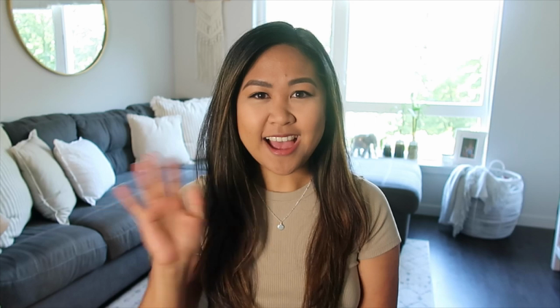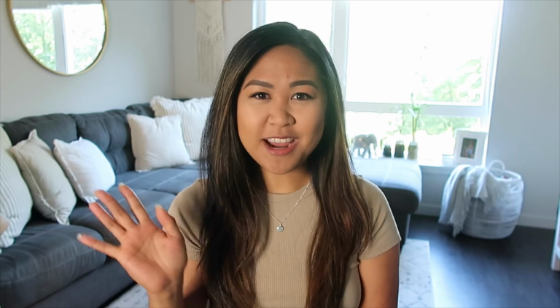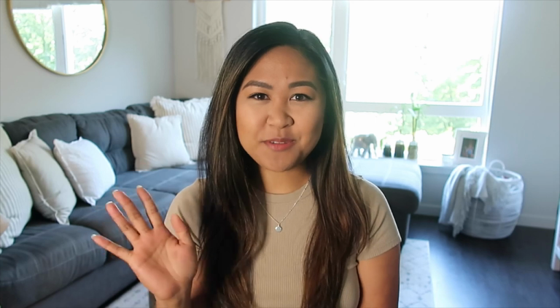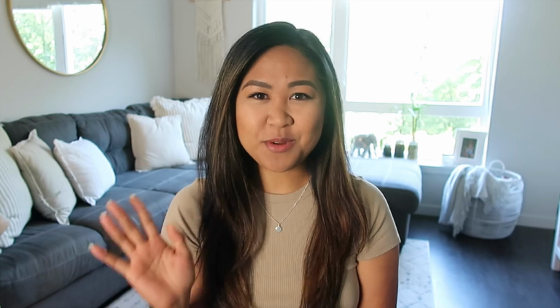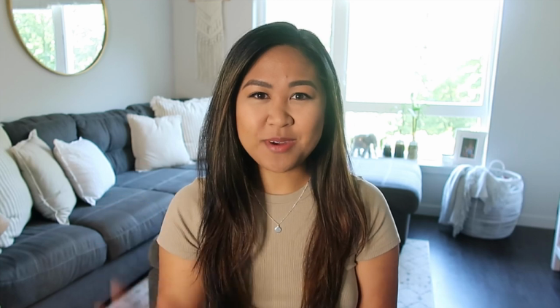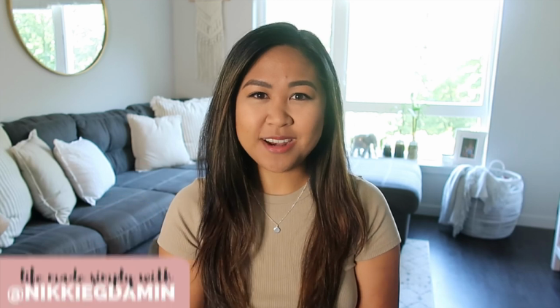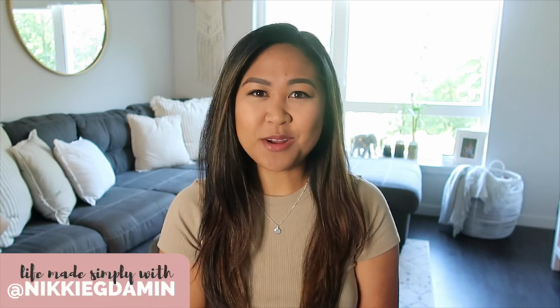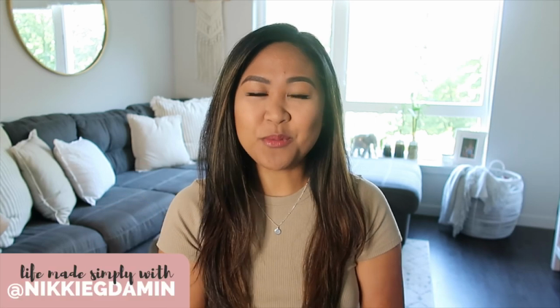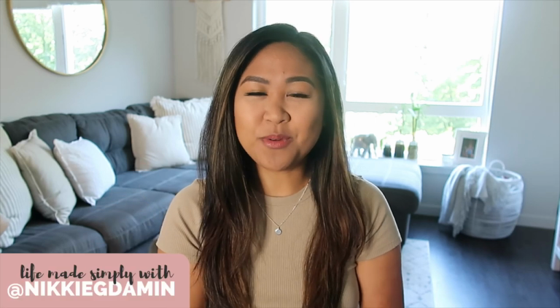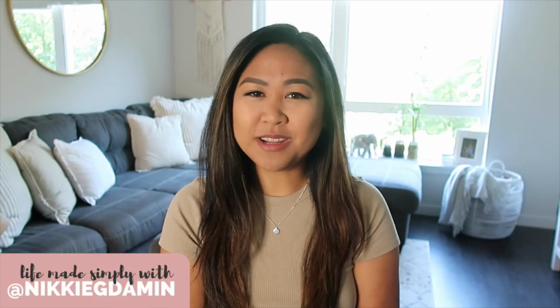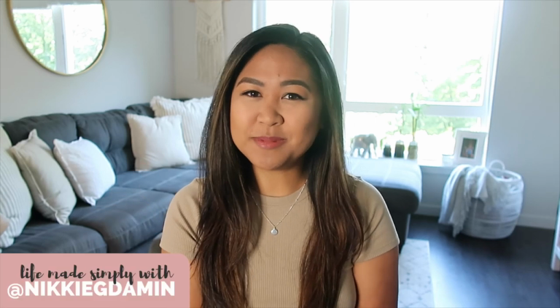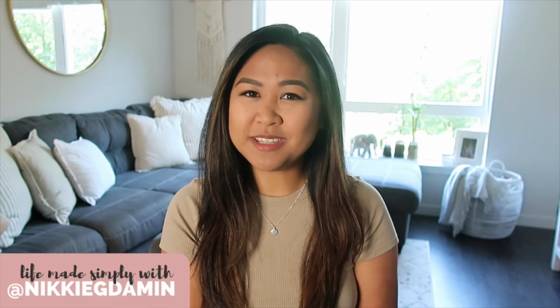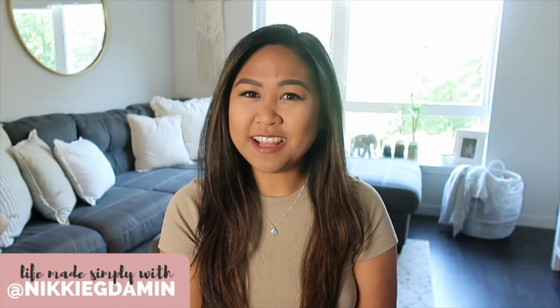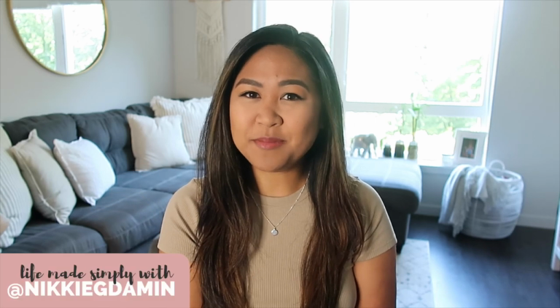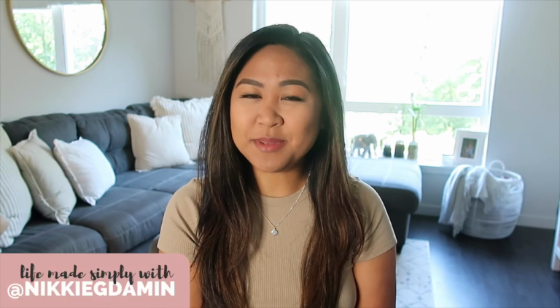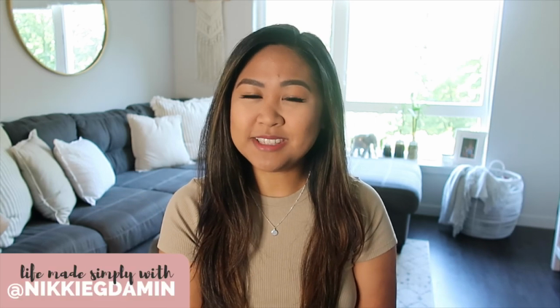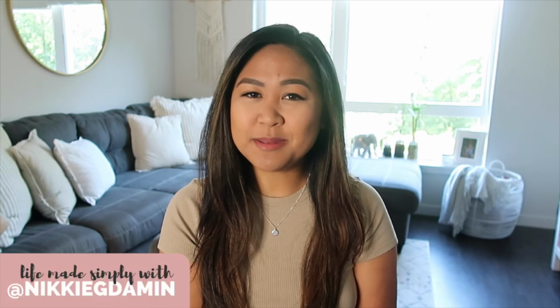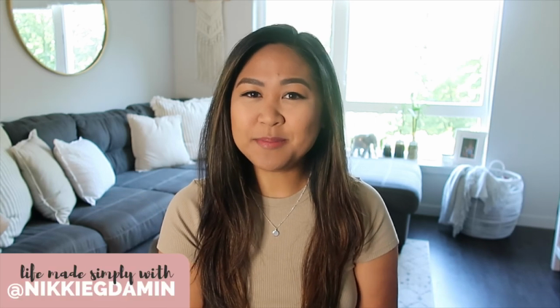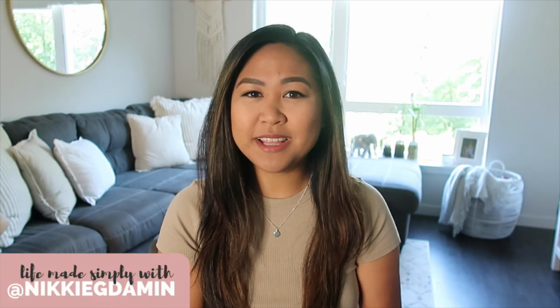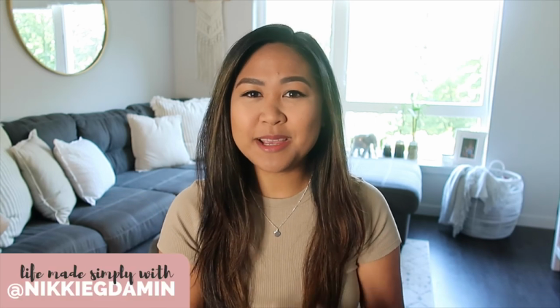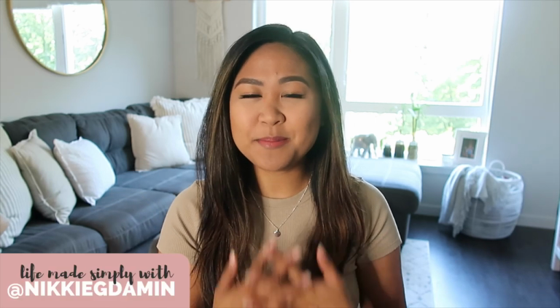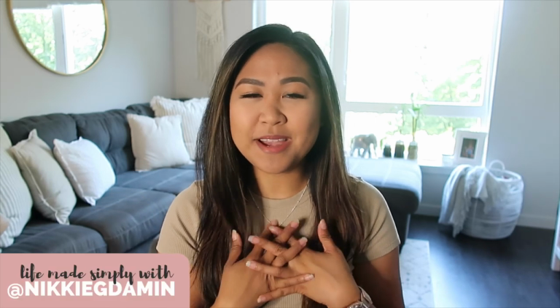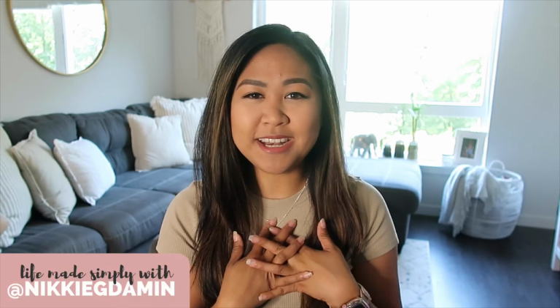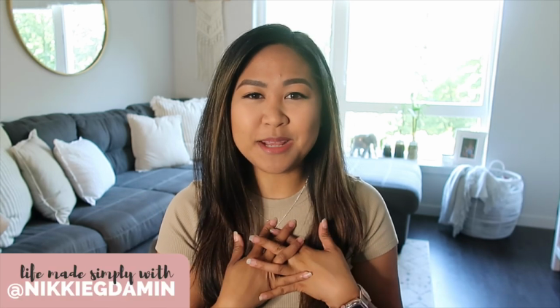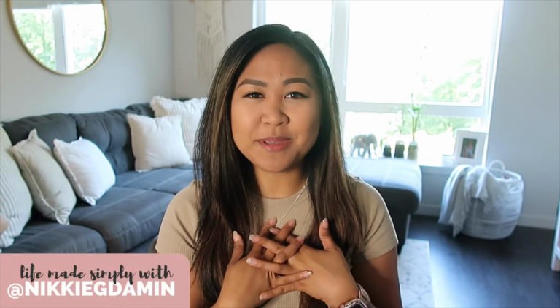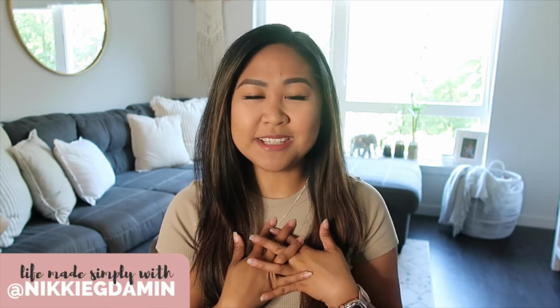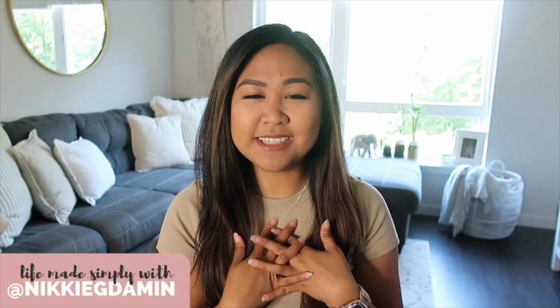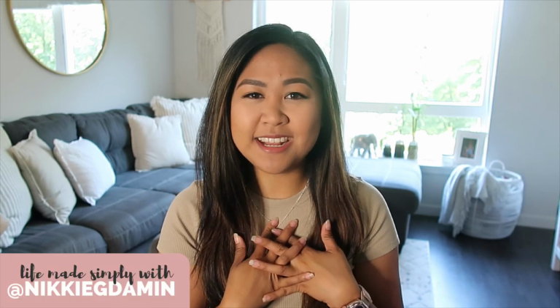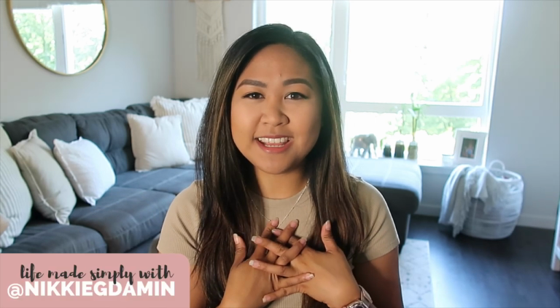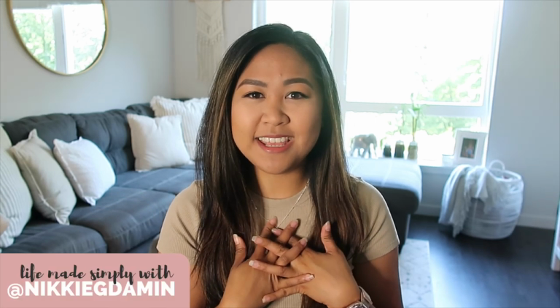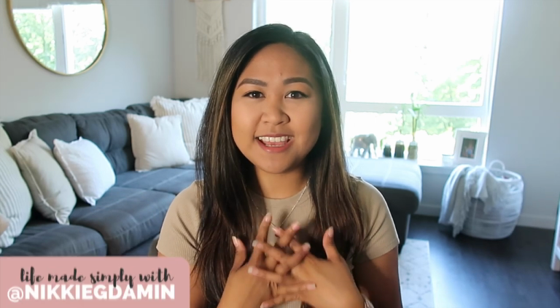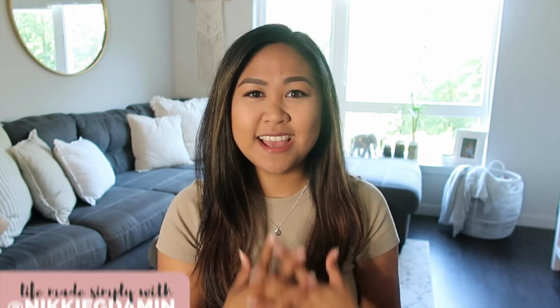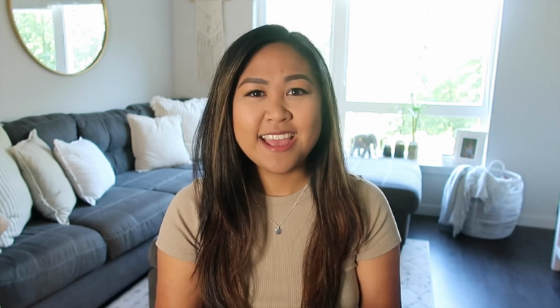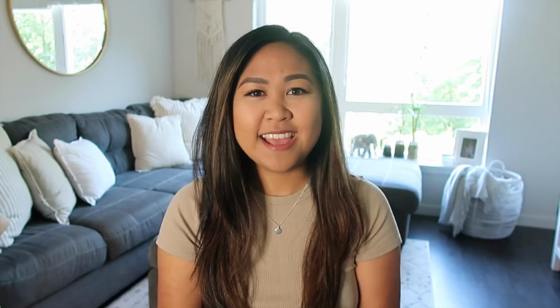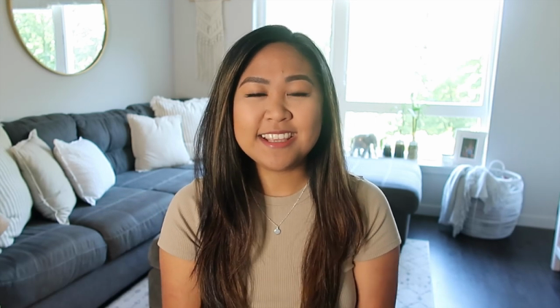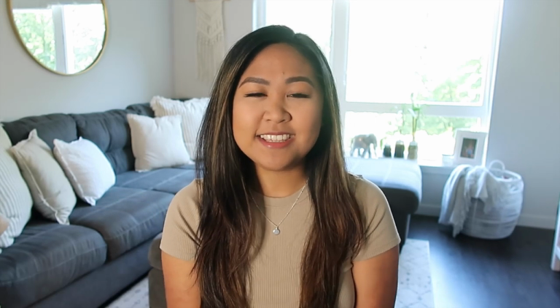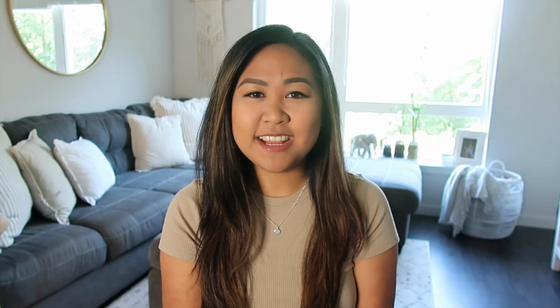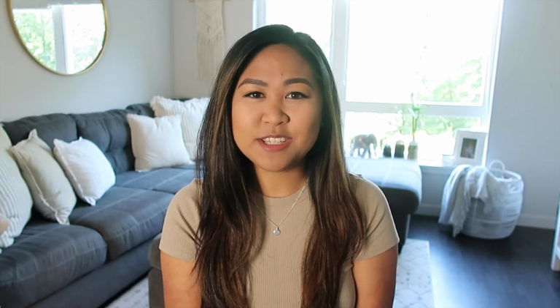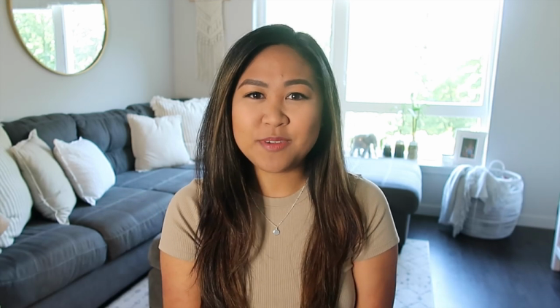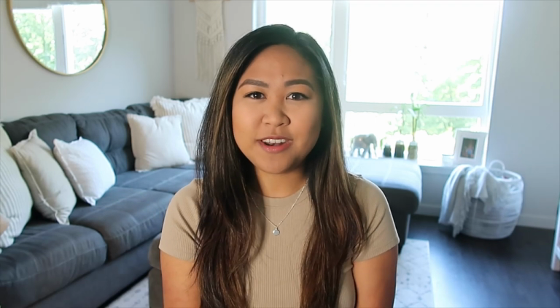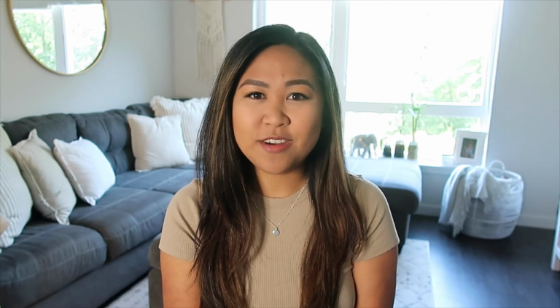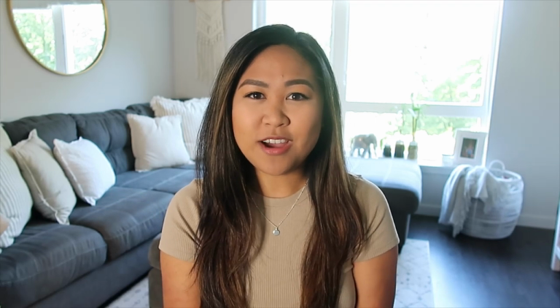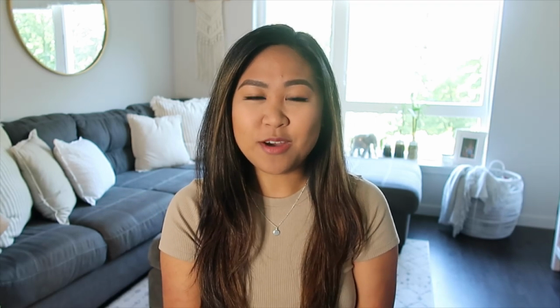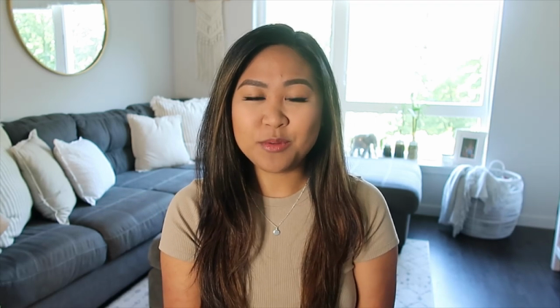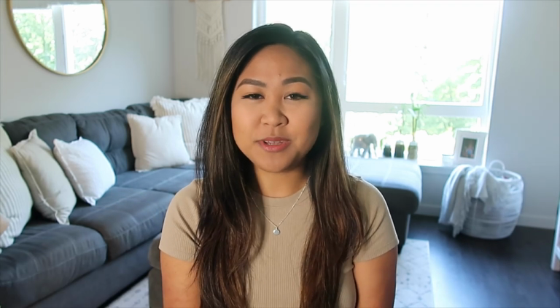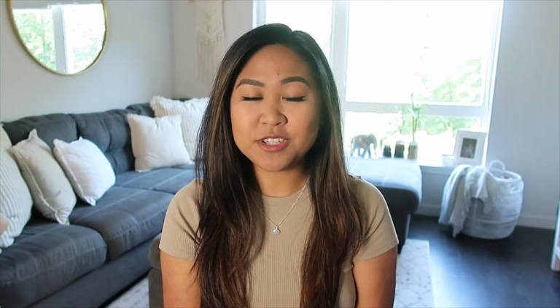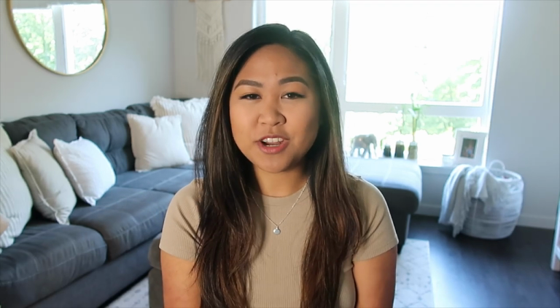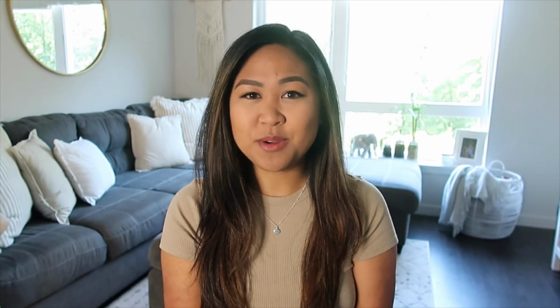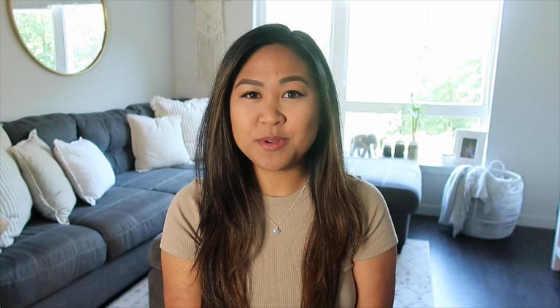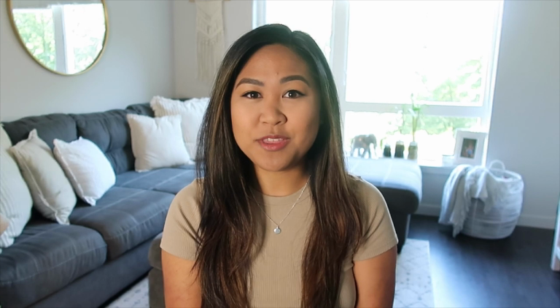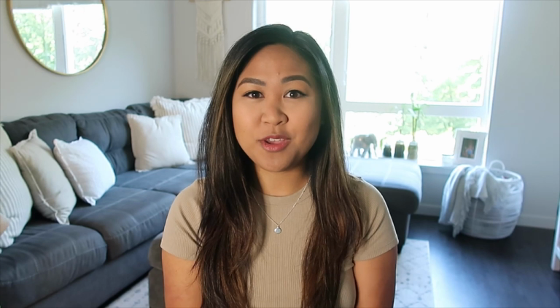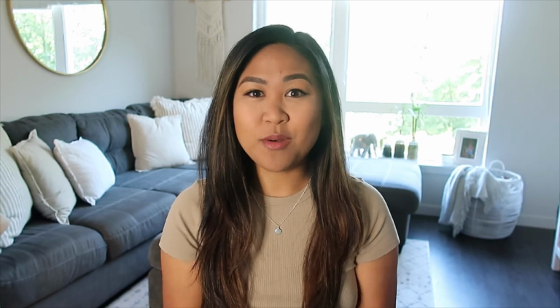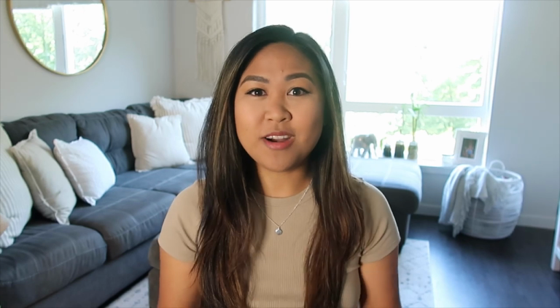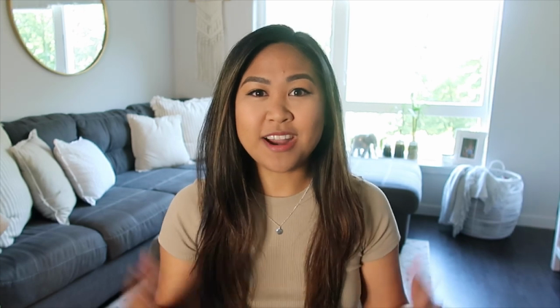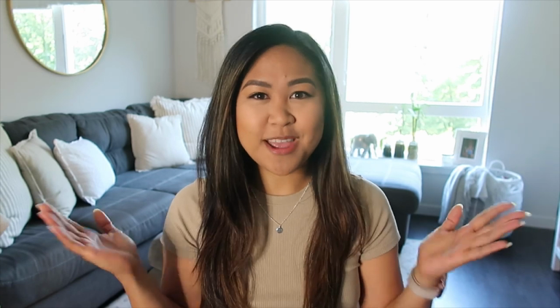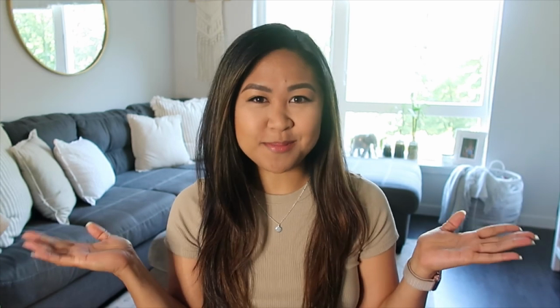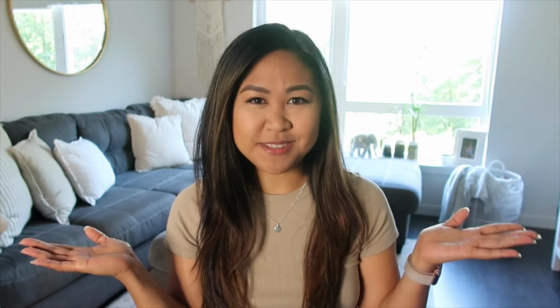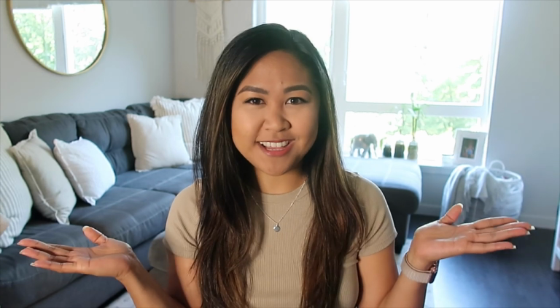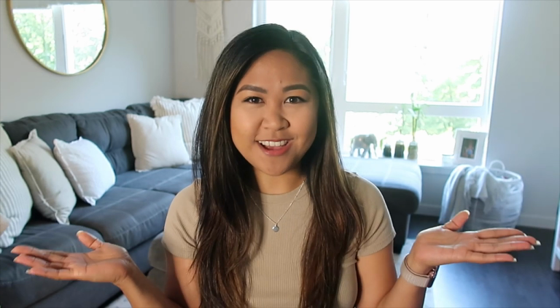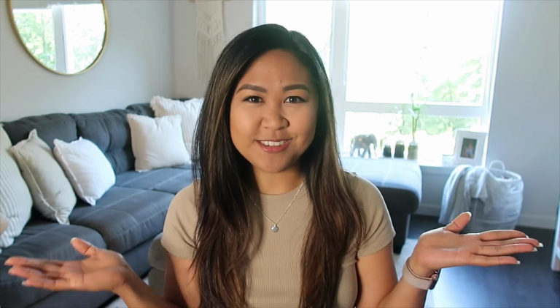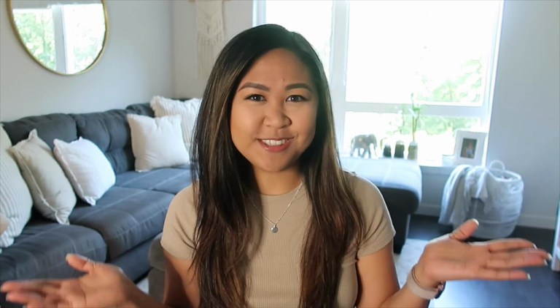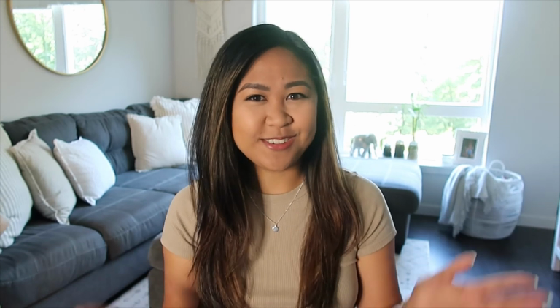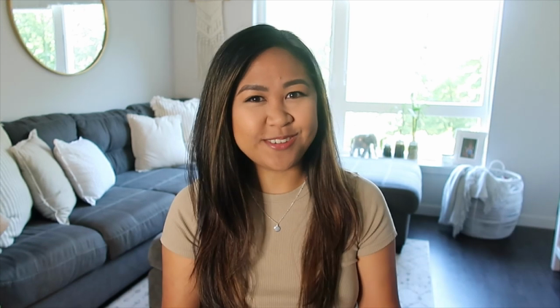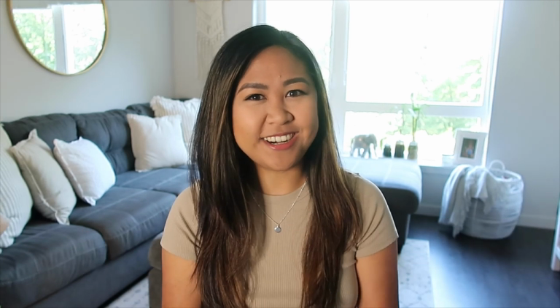Hi everyone! Welcome to Life Meets Simply. My name is Nikki. In today's video I will be sharing with you our empty house tour.